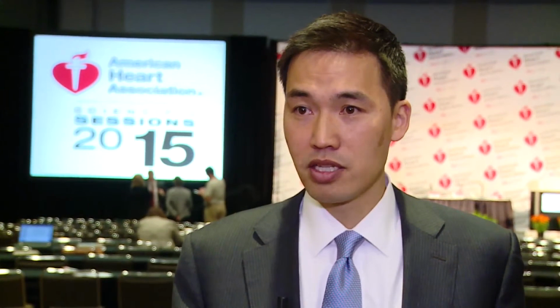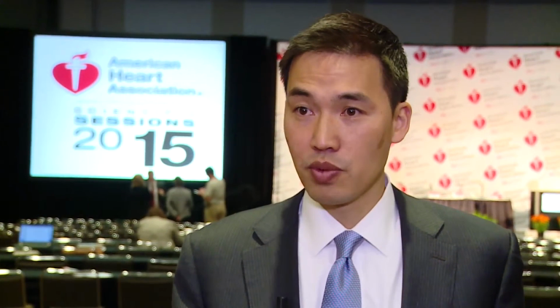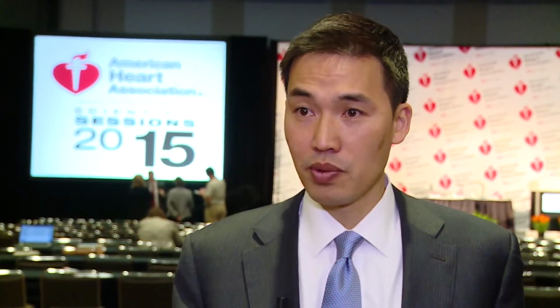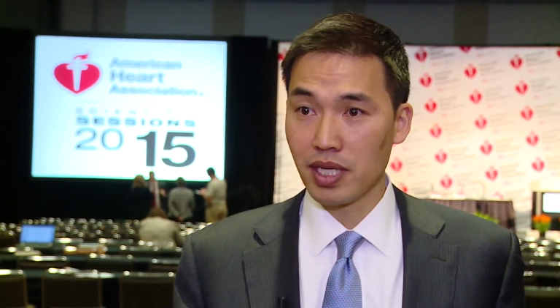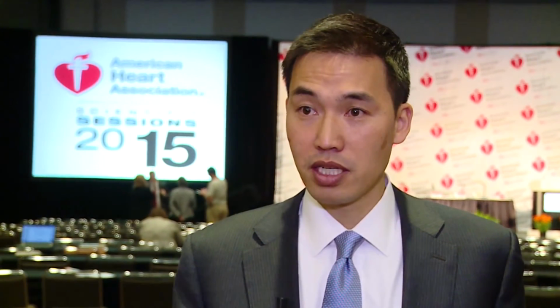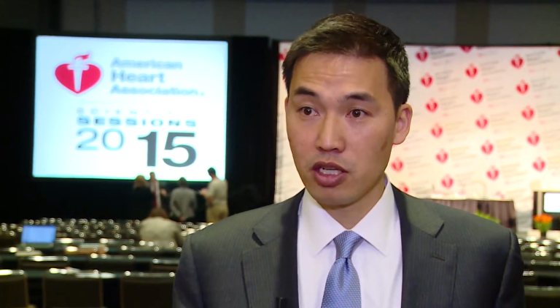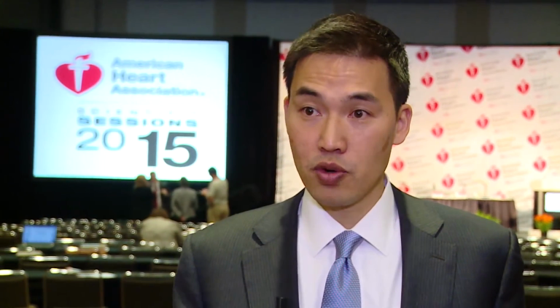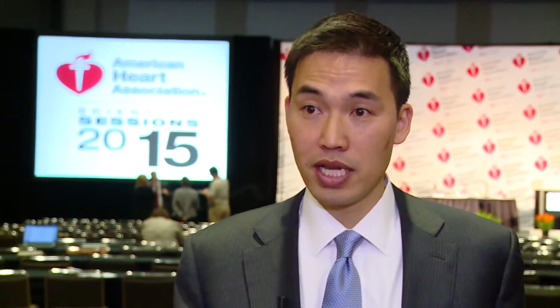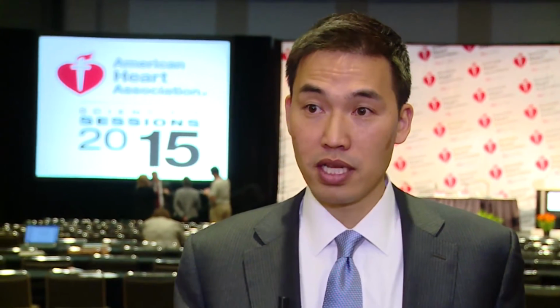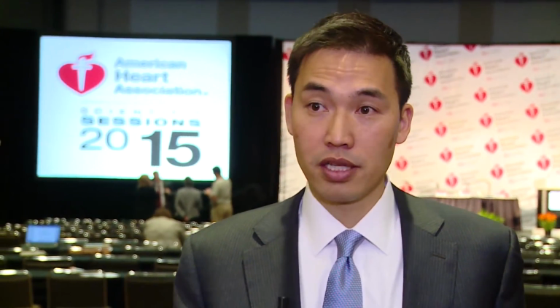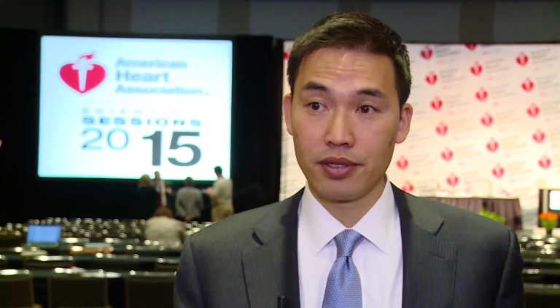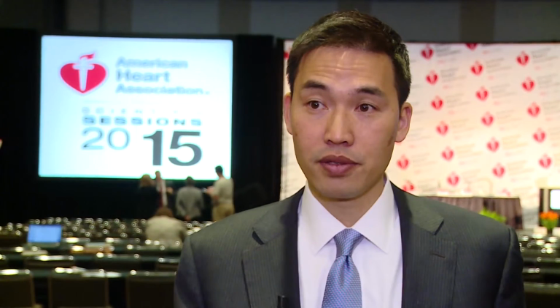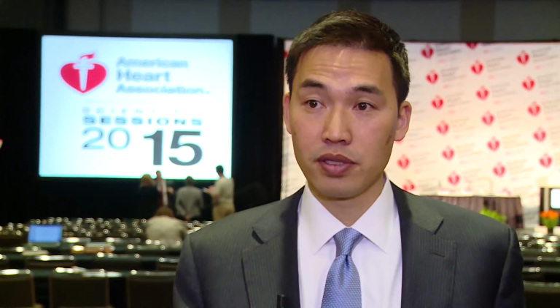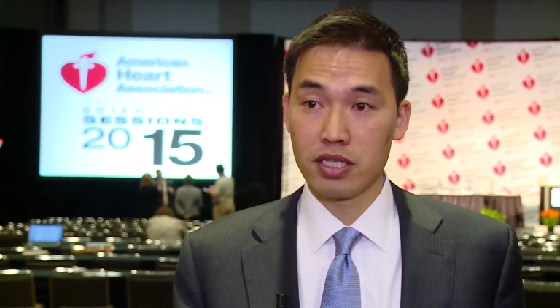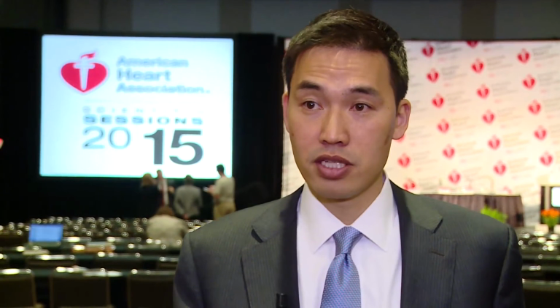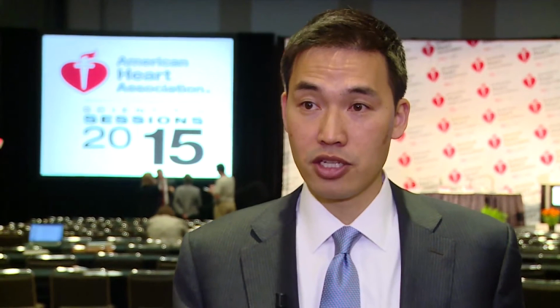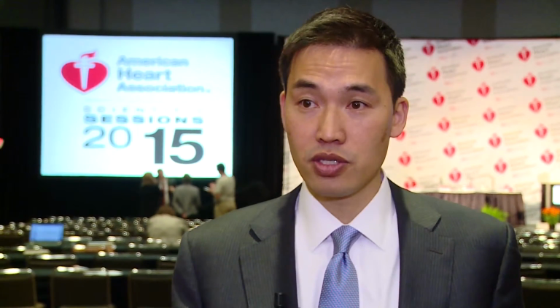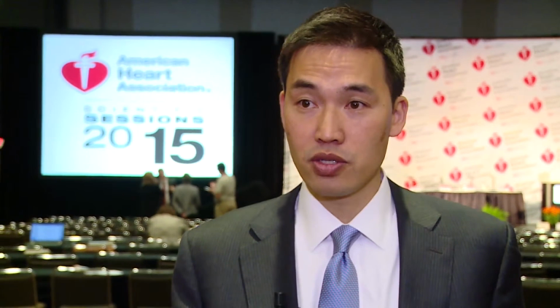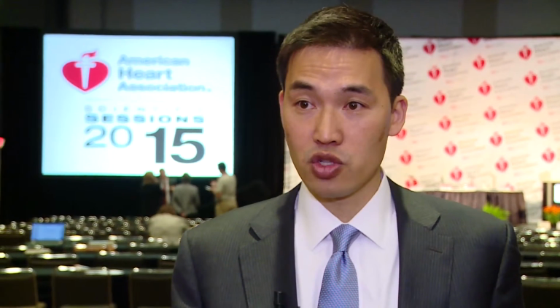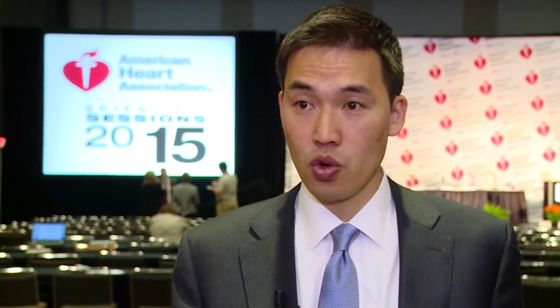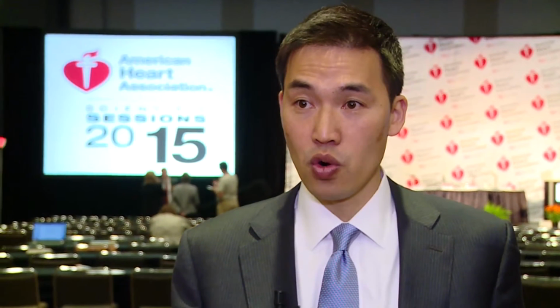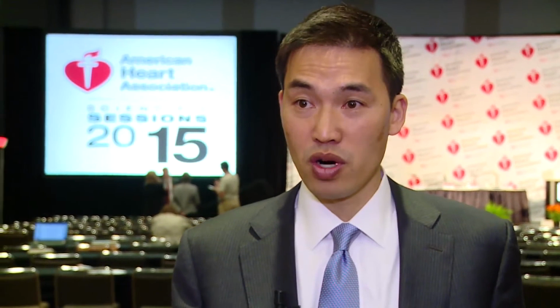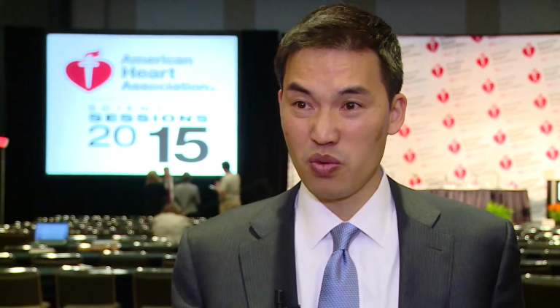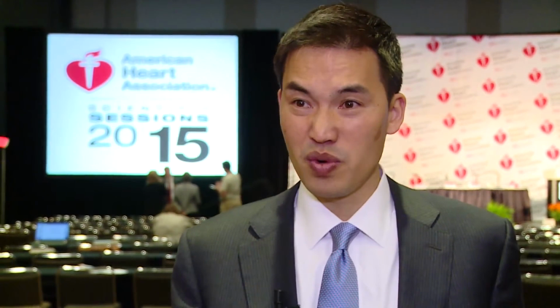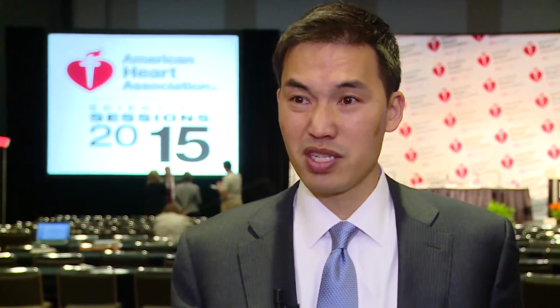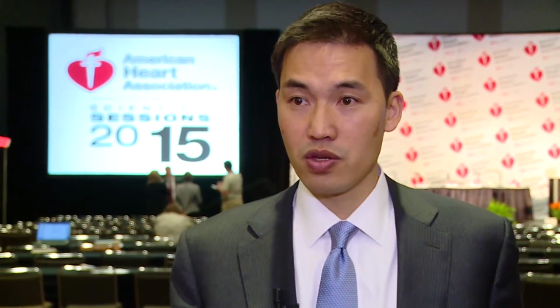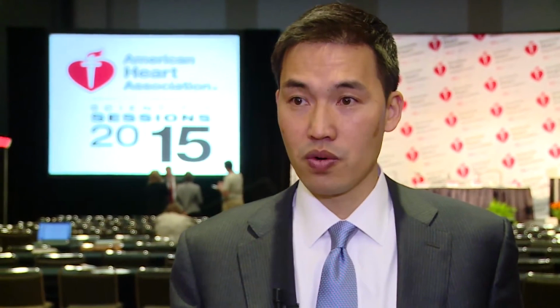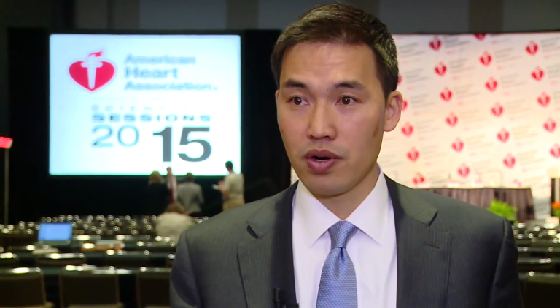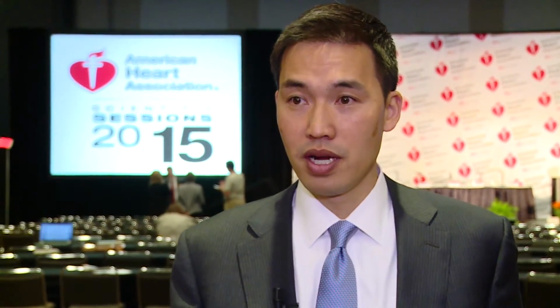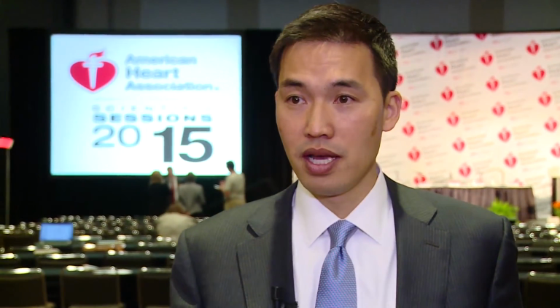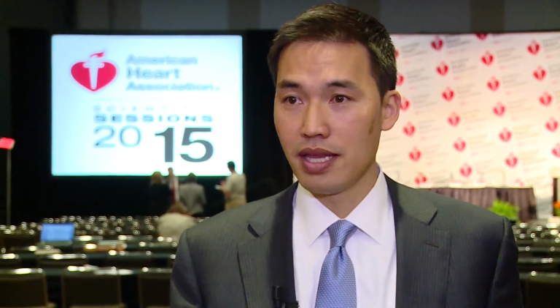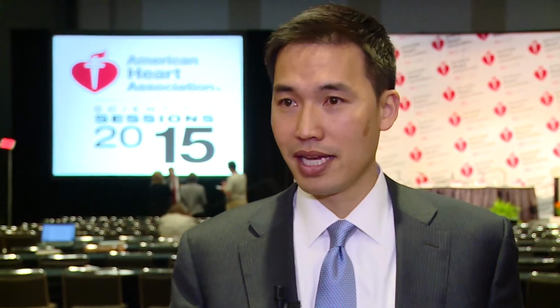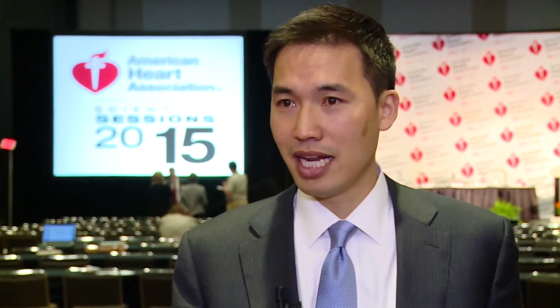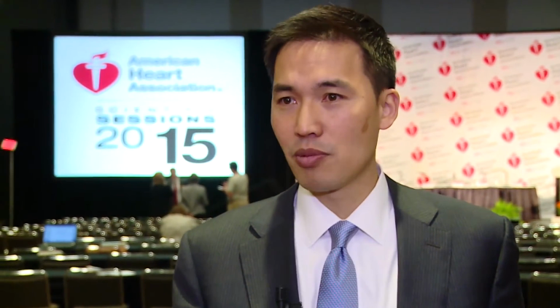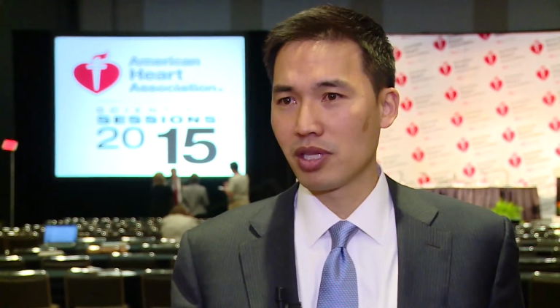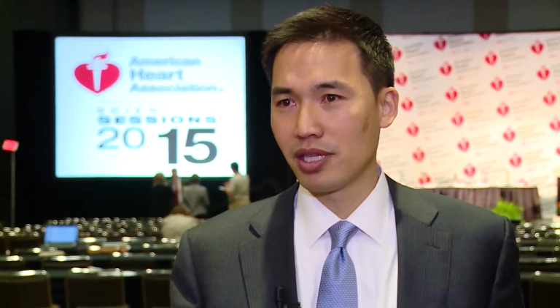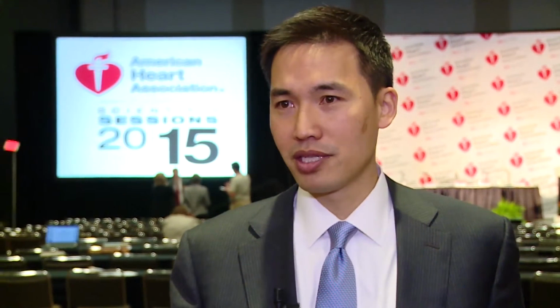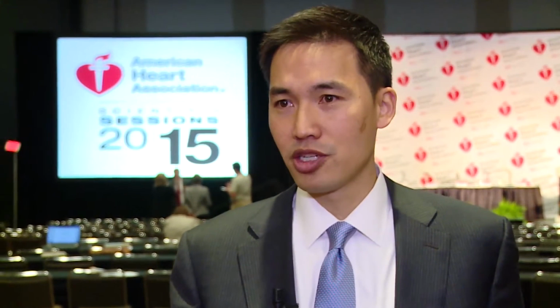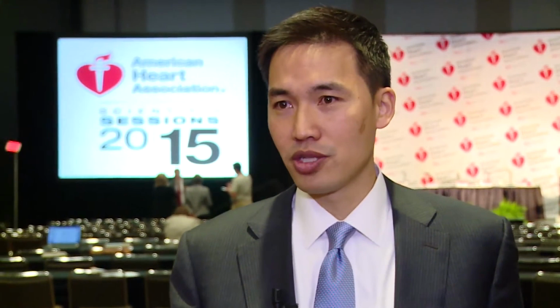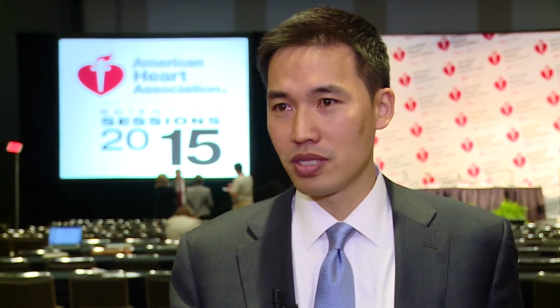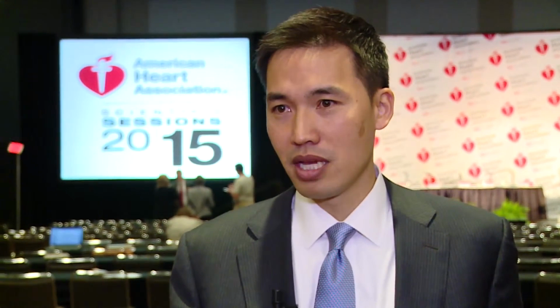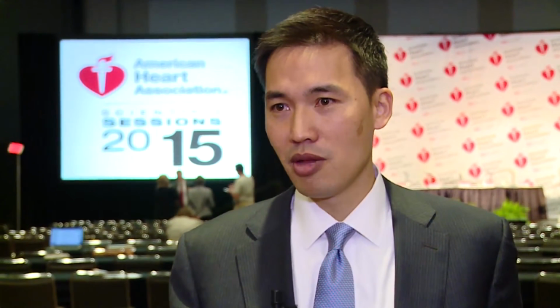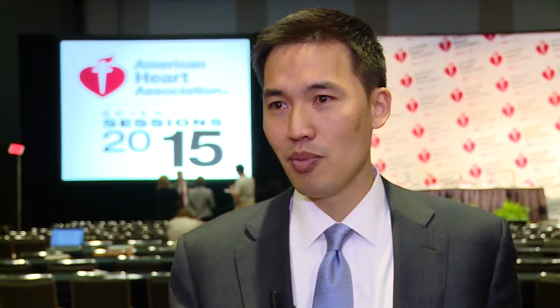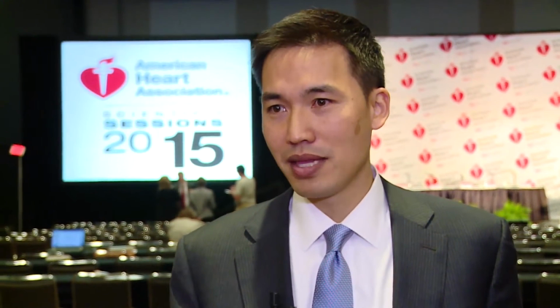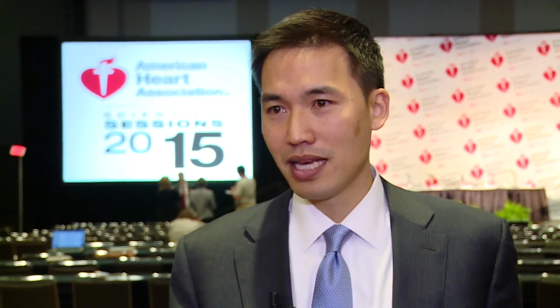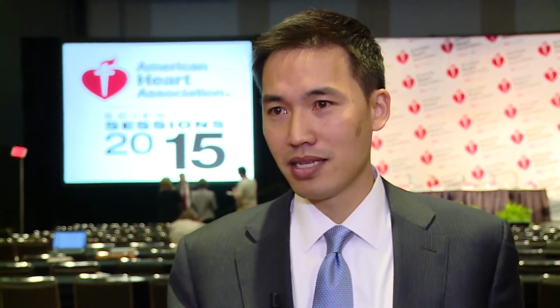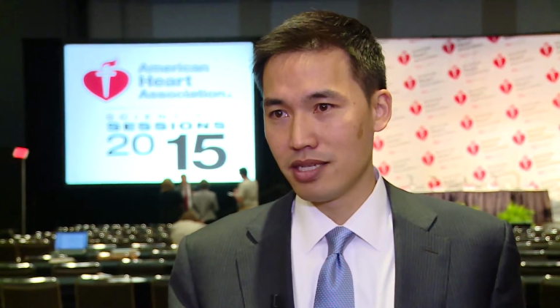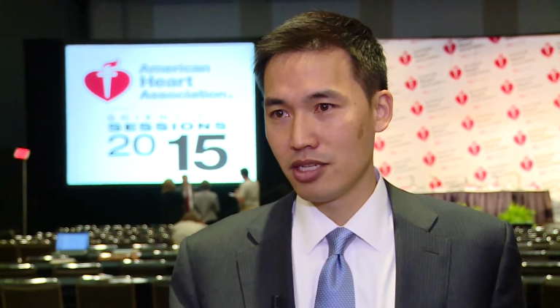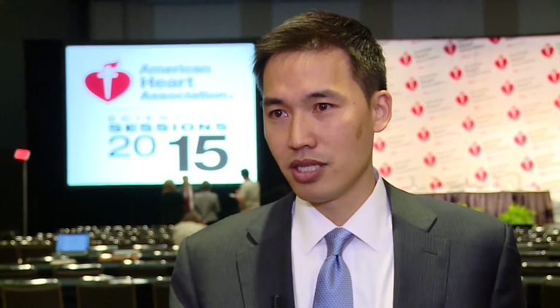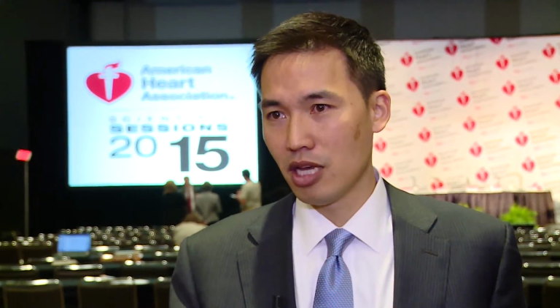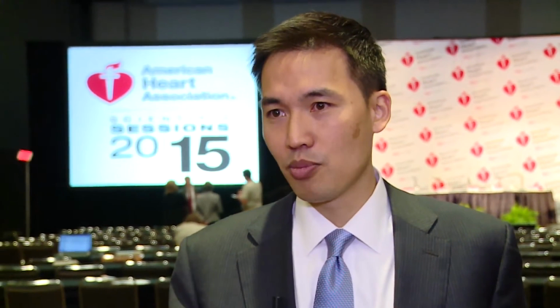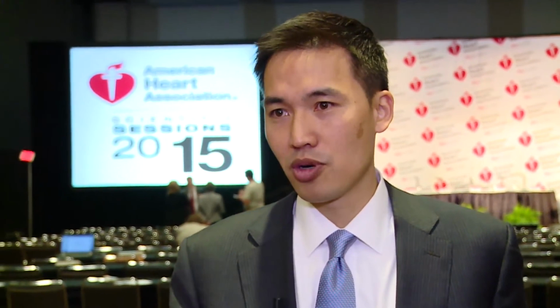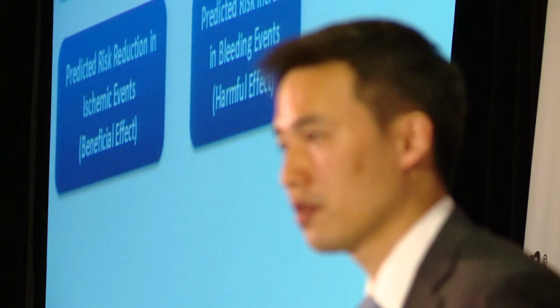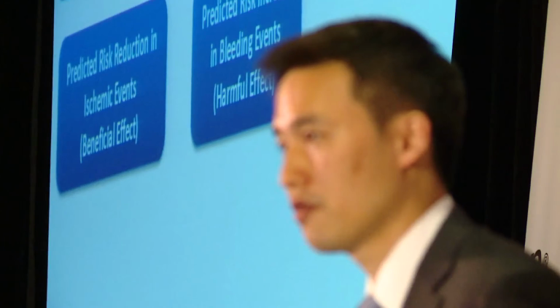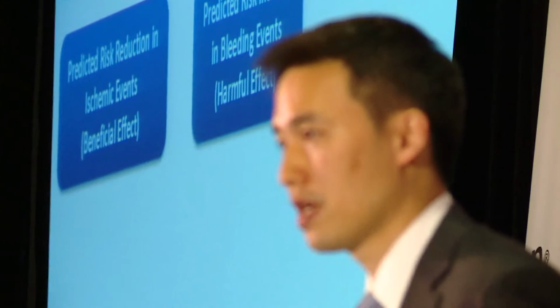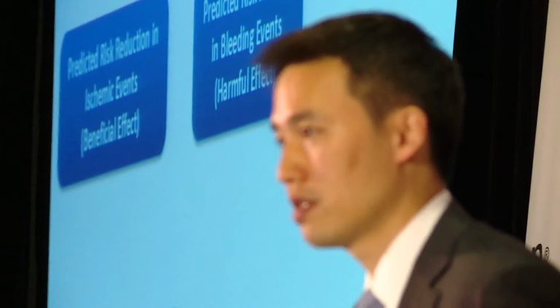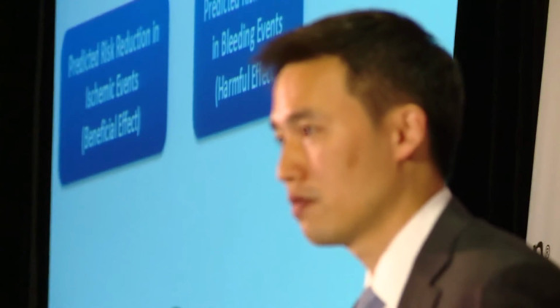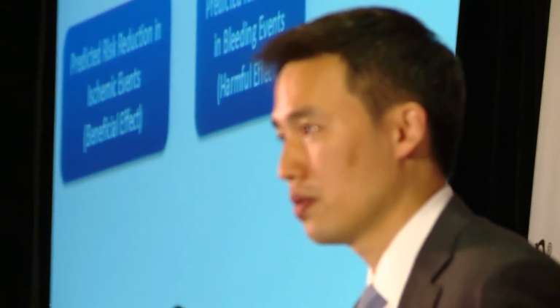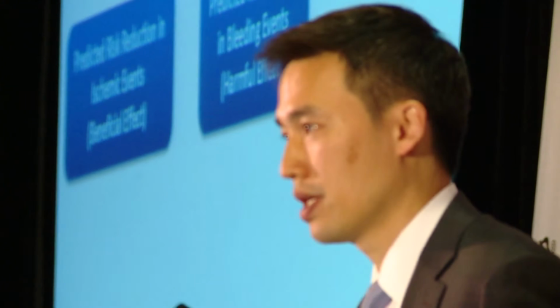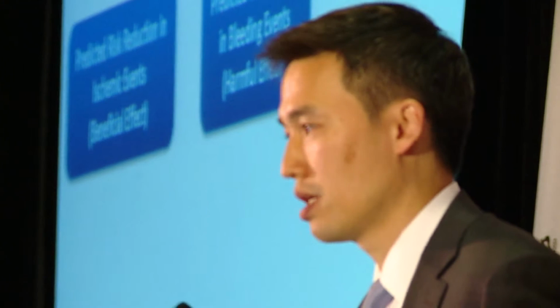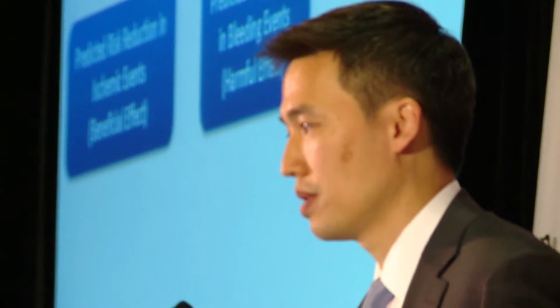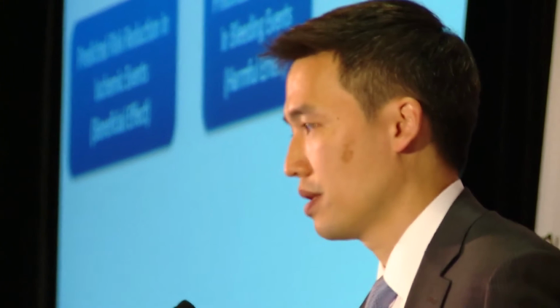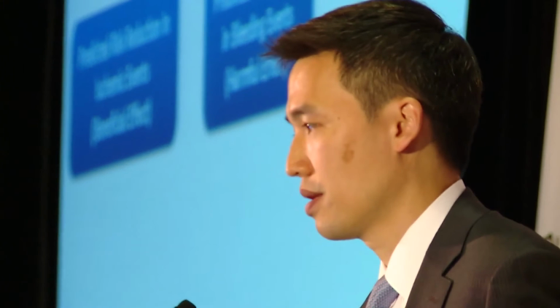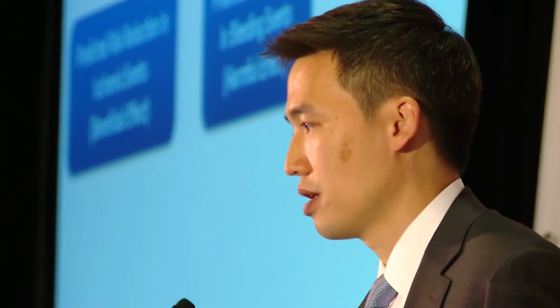So we wanted to create a clinical decision score — a risk score that could help clinicians make that decision to help personalize therapy in the office.